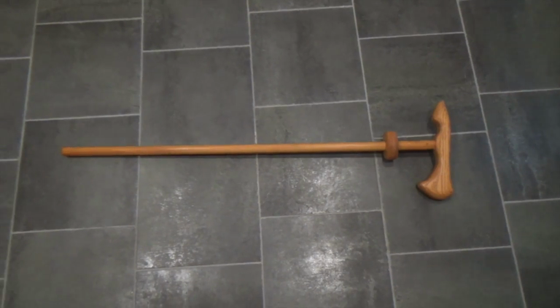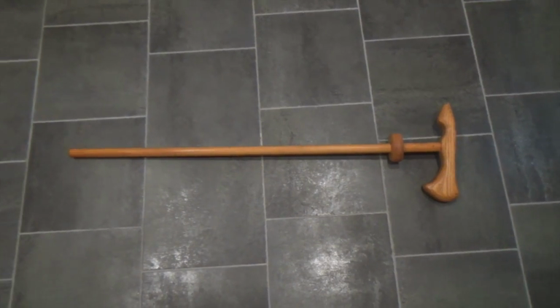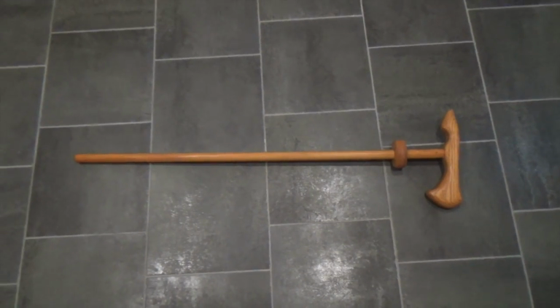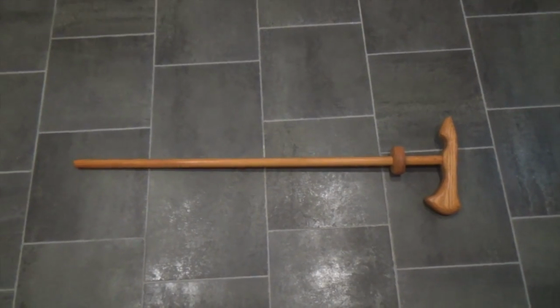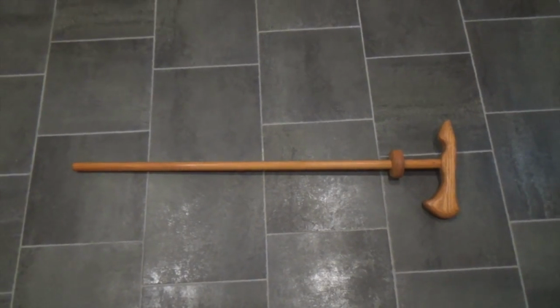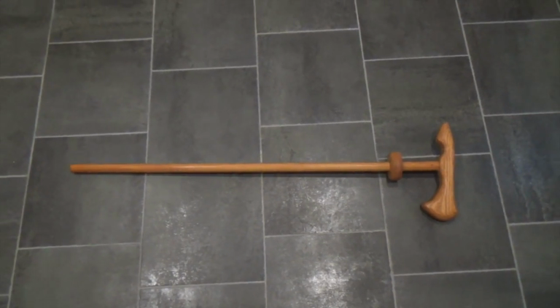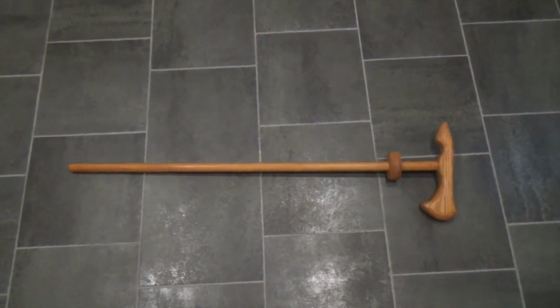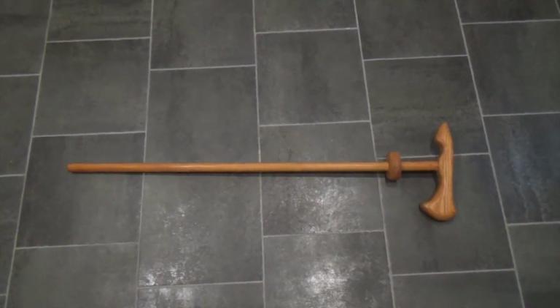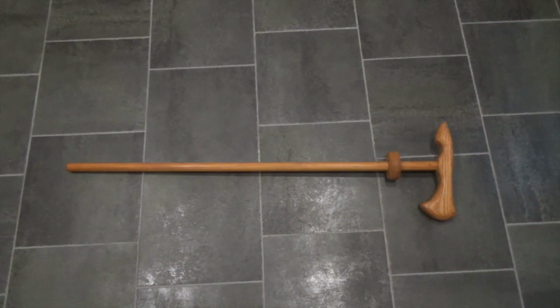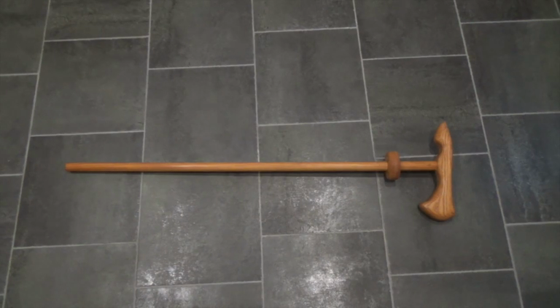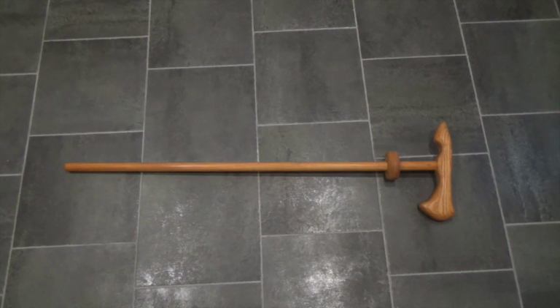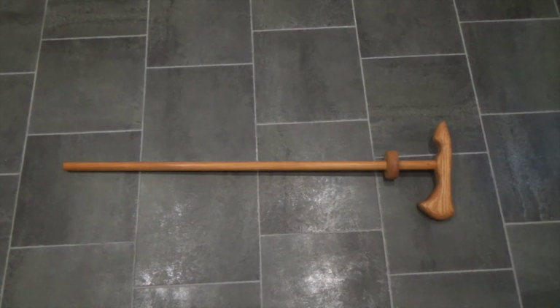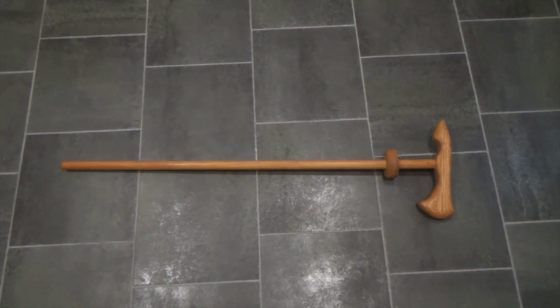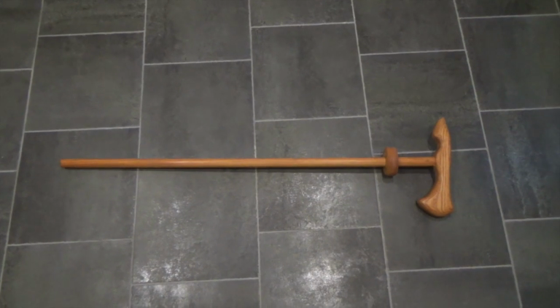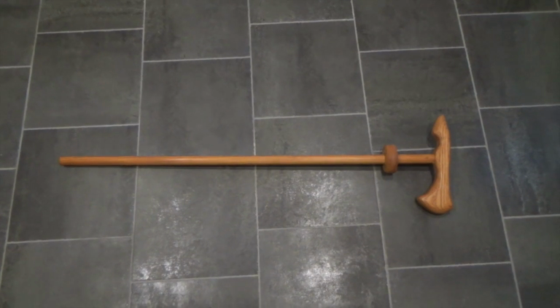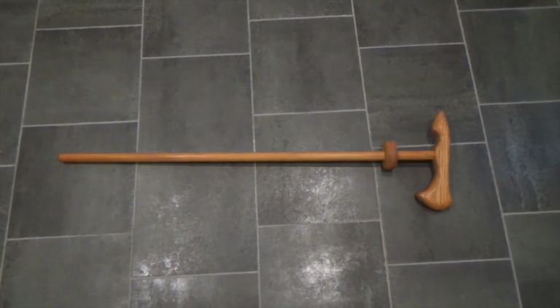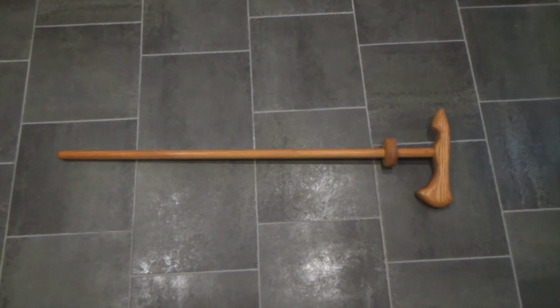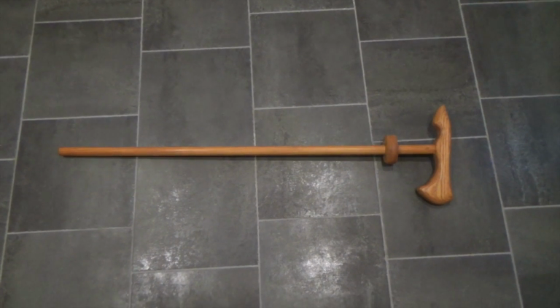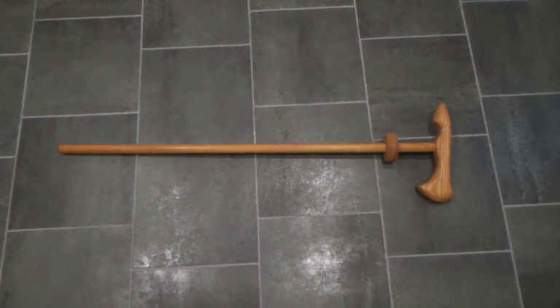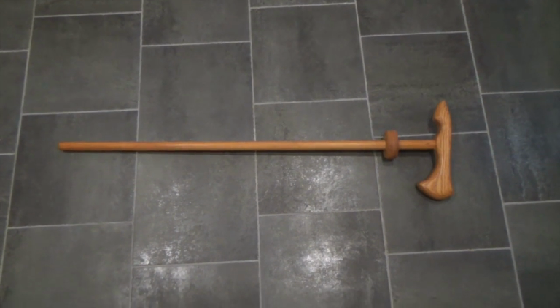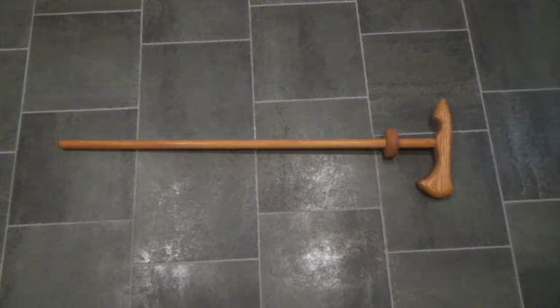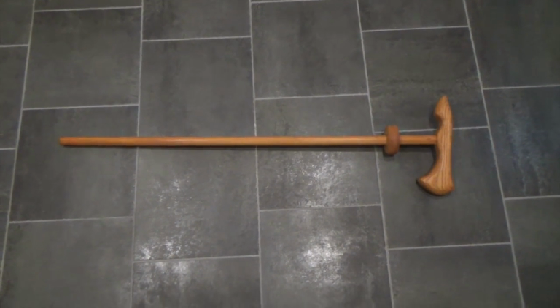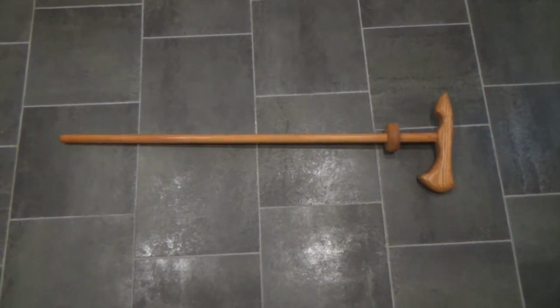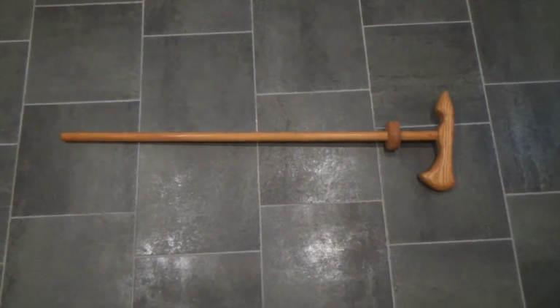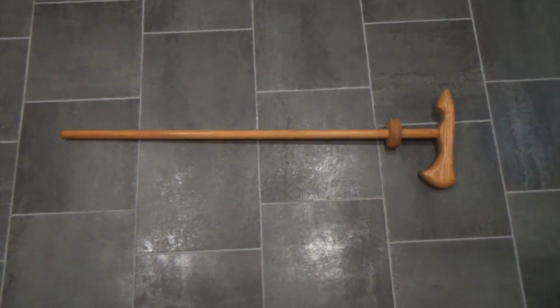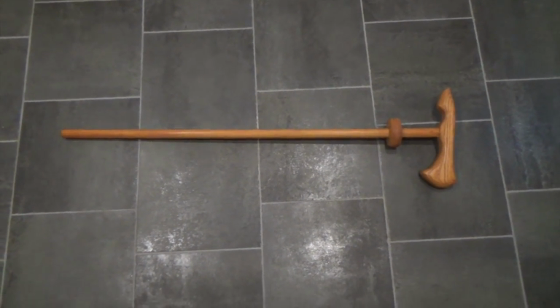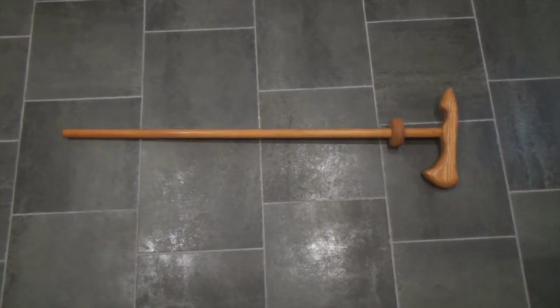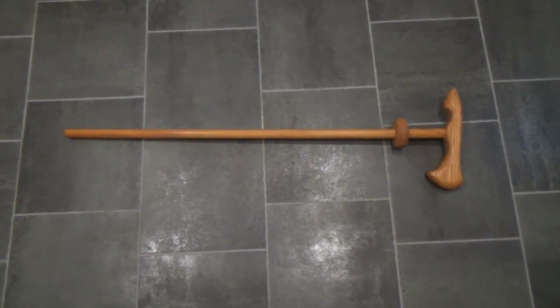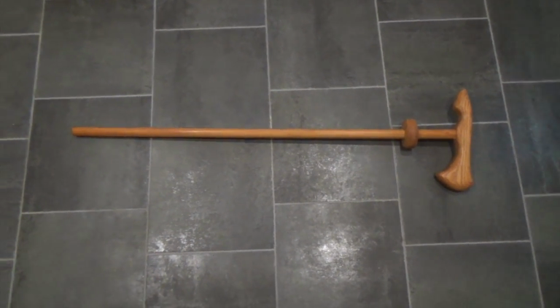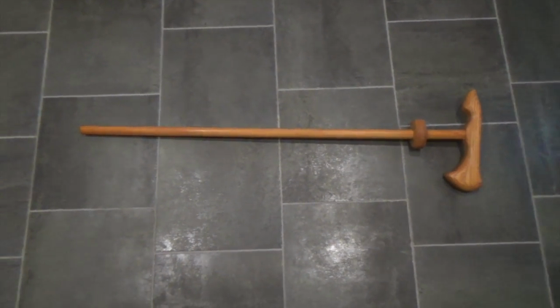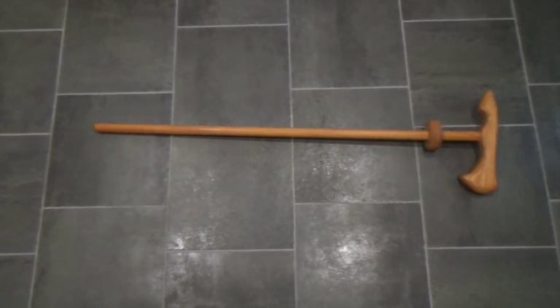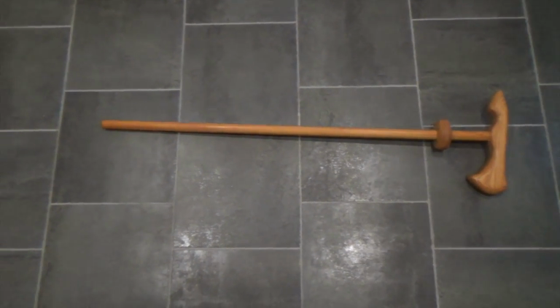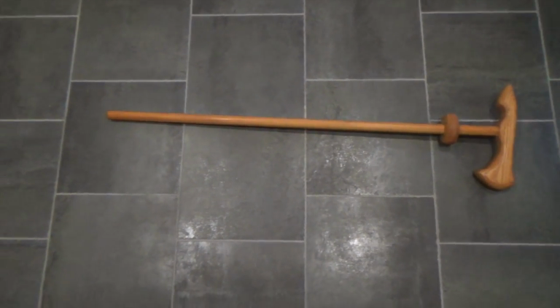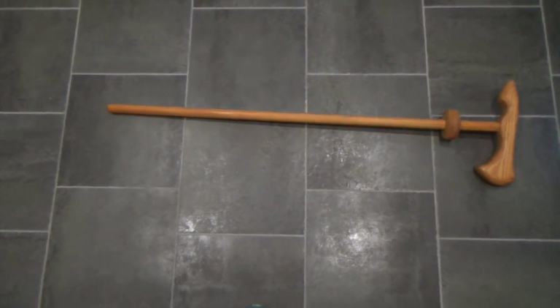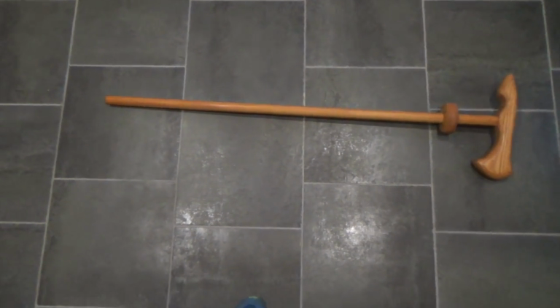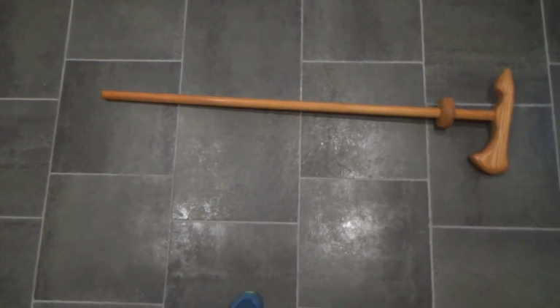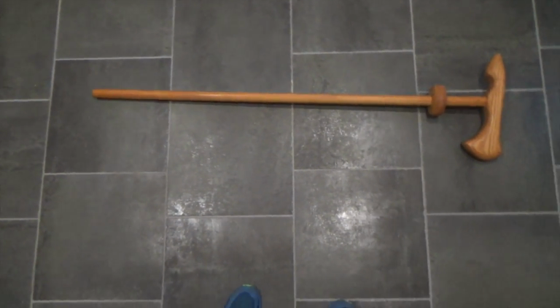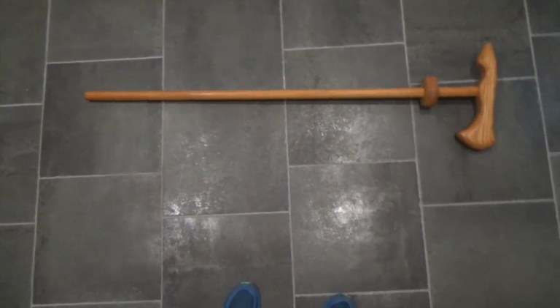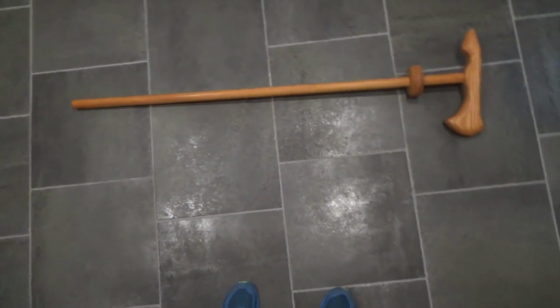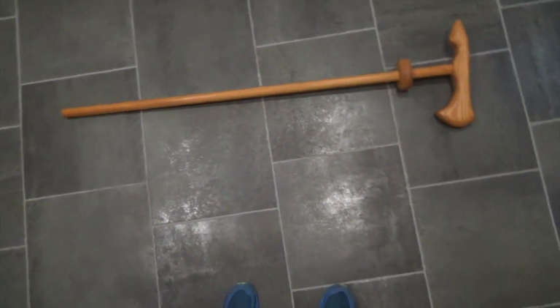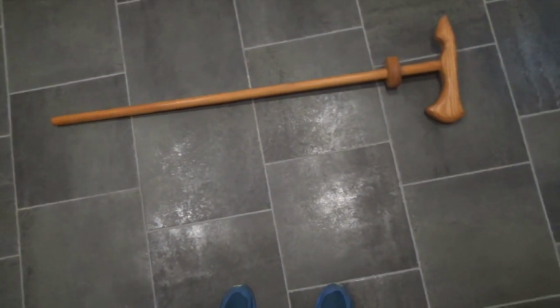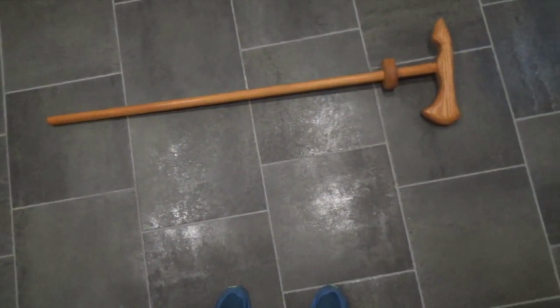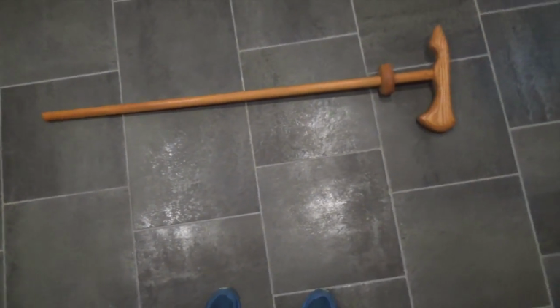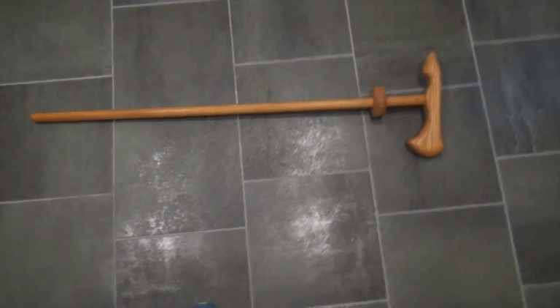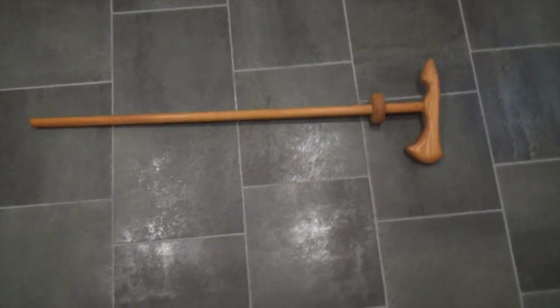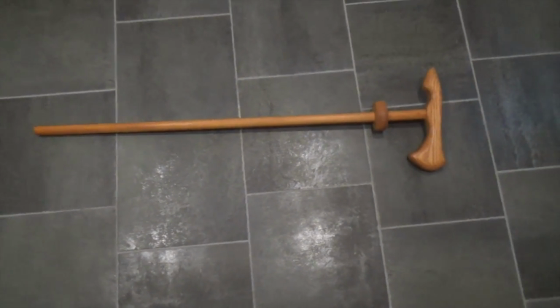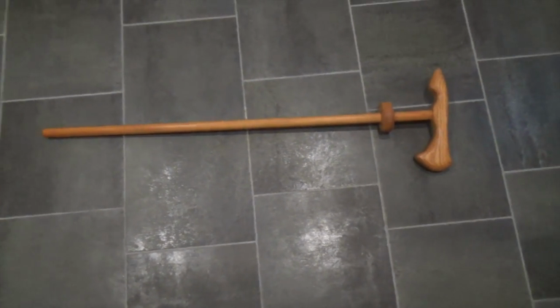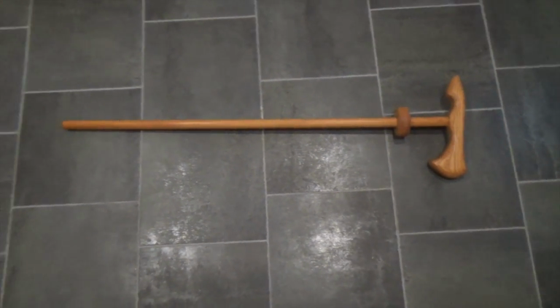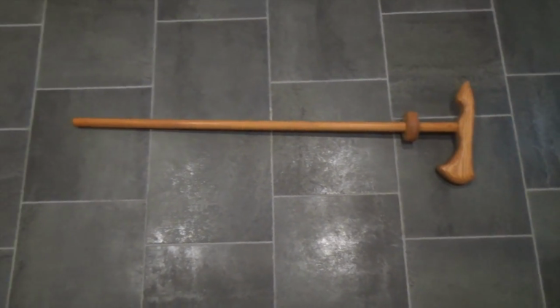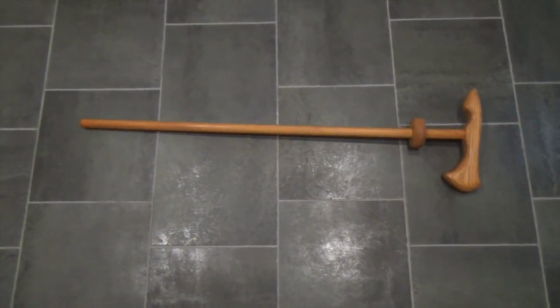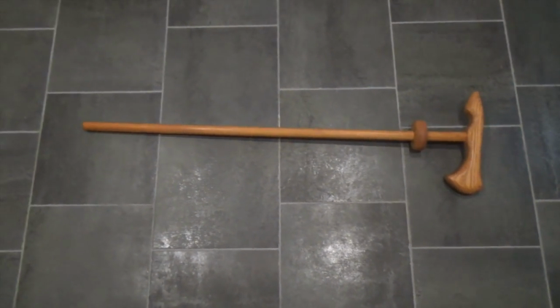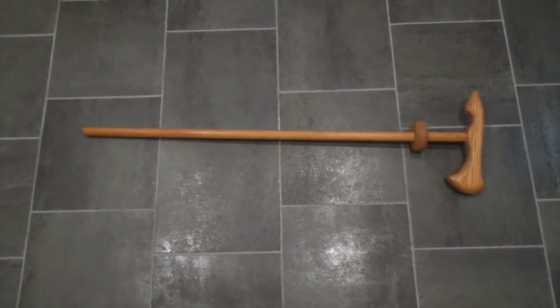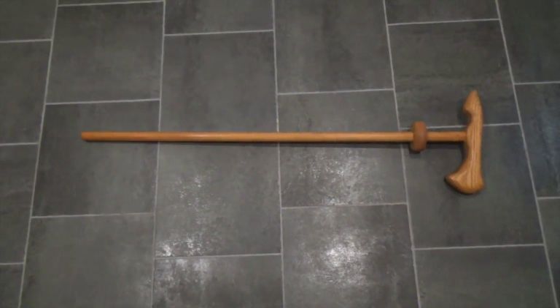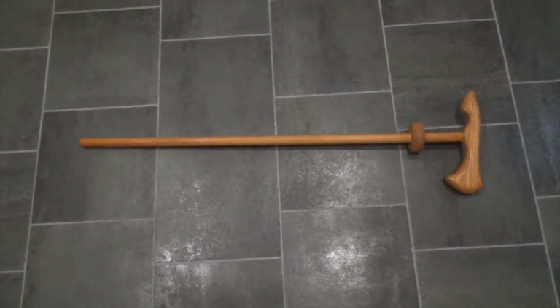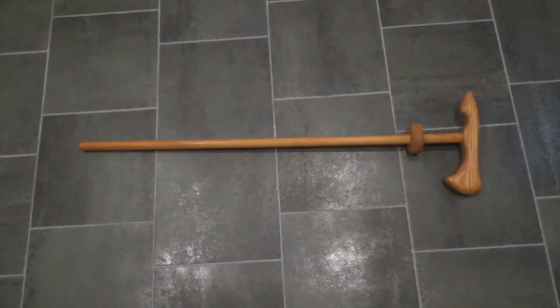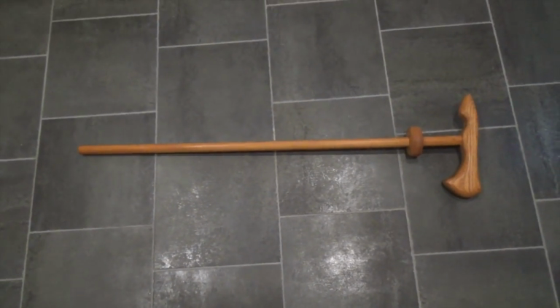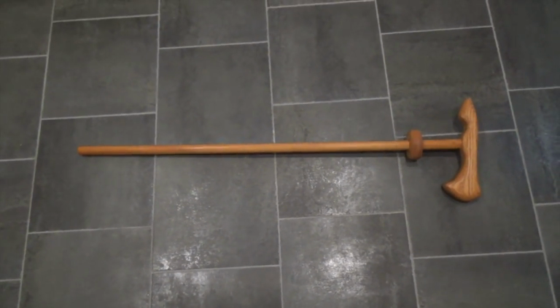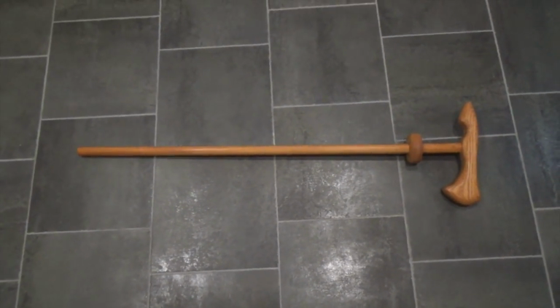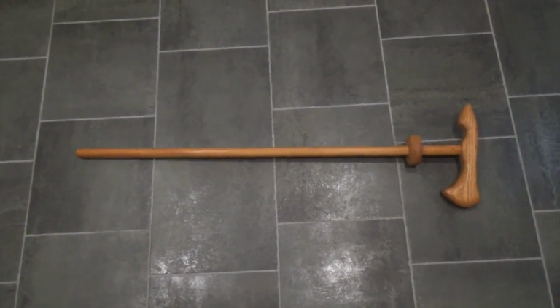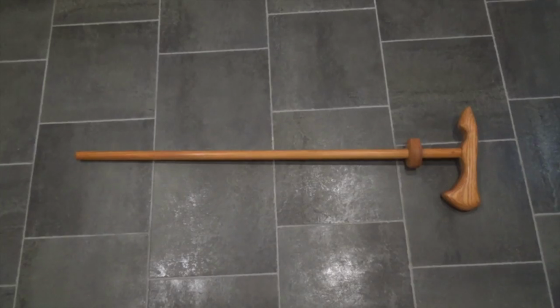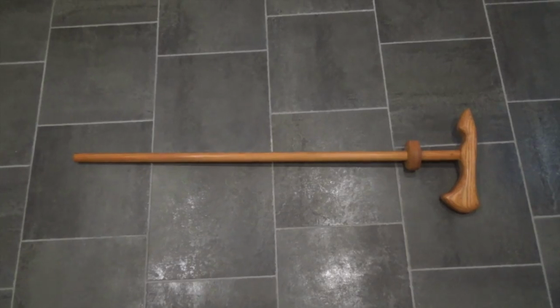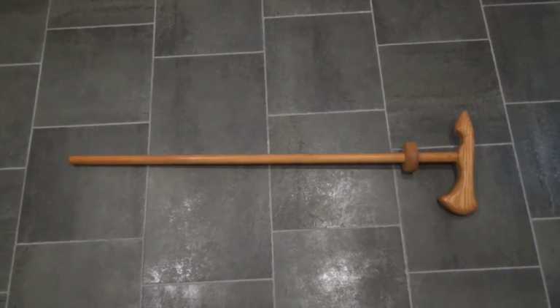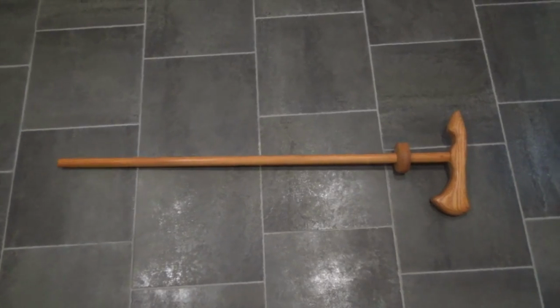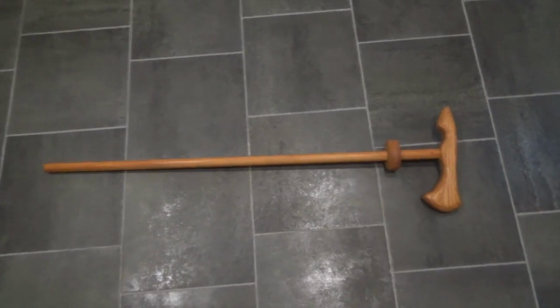Here is a short pole axe that I built. Very late period.